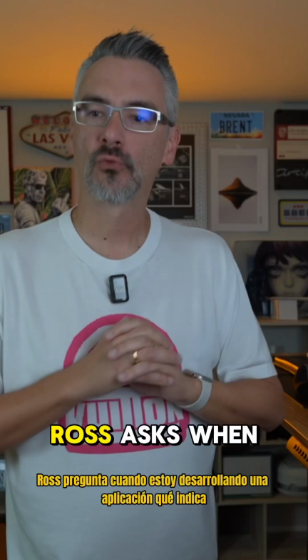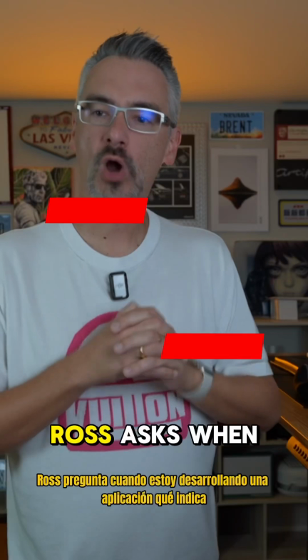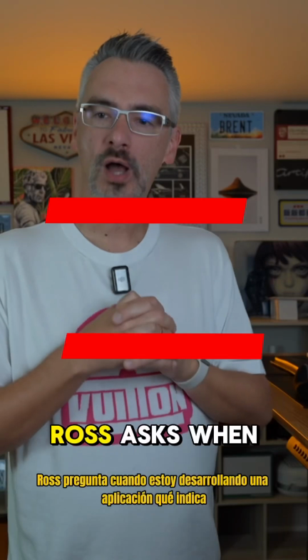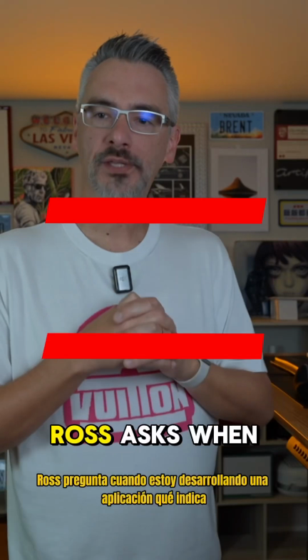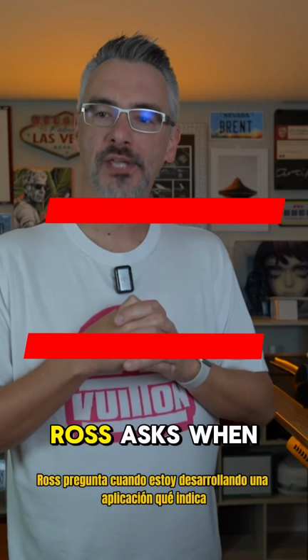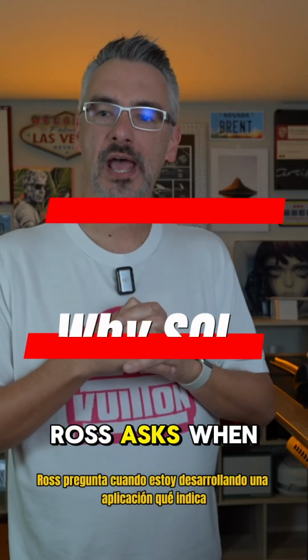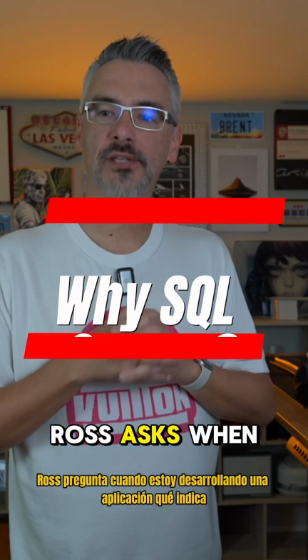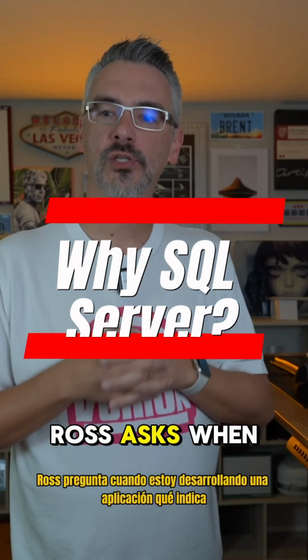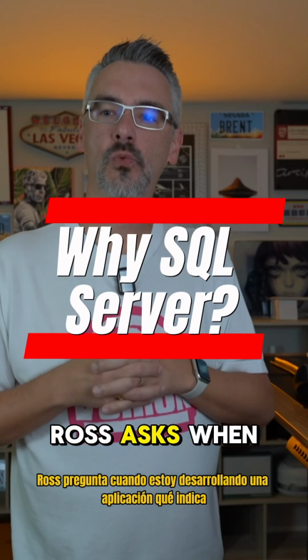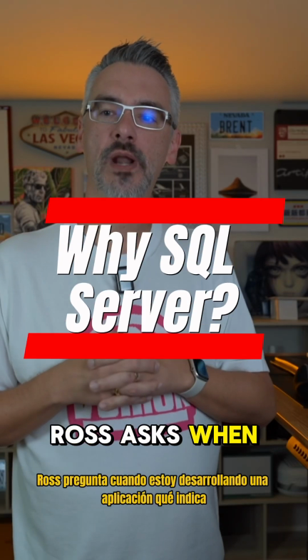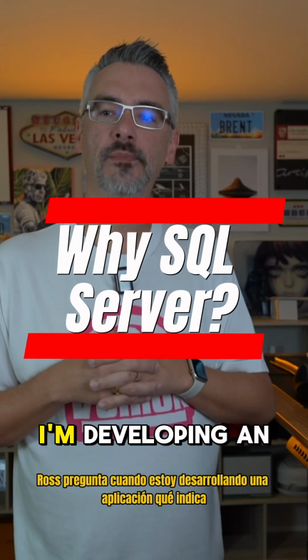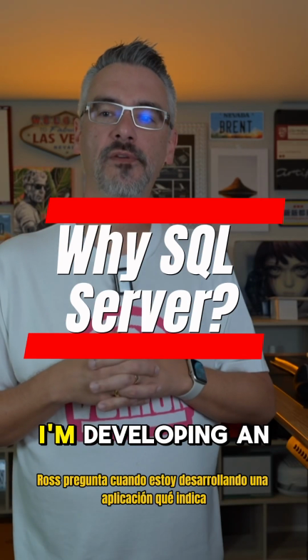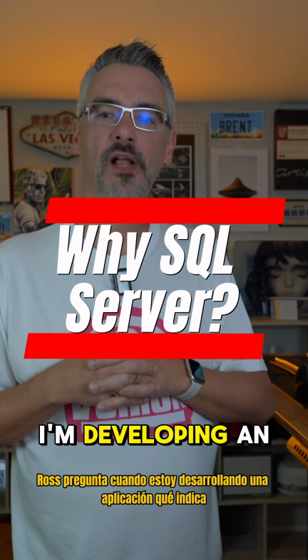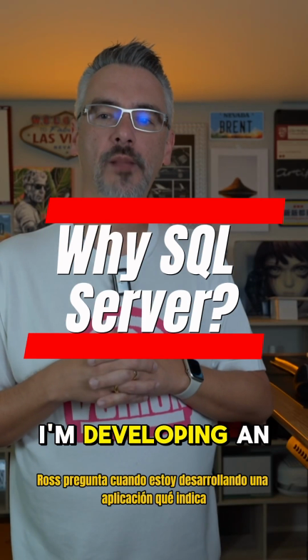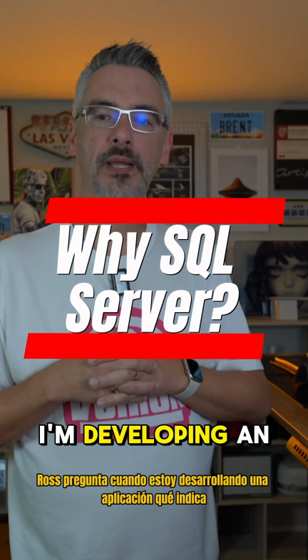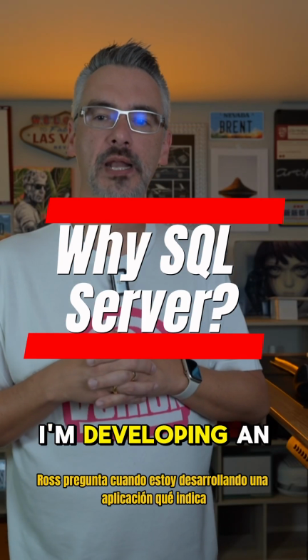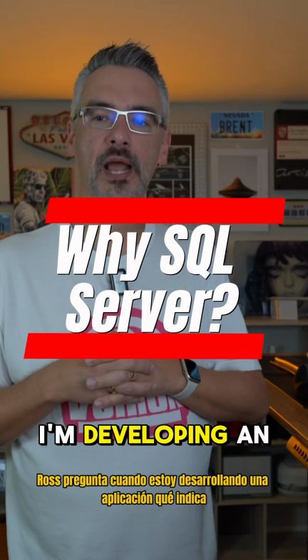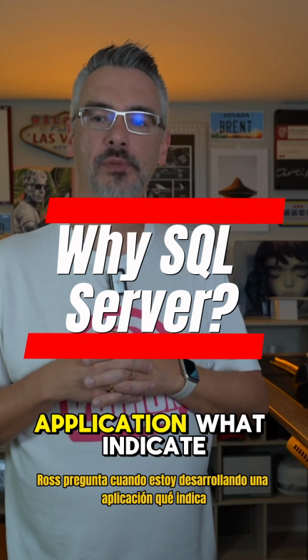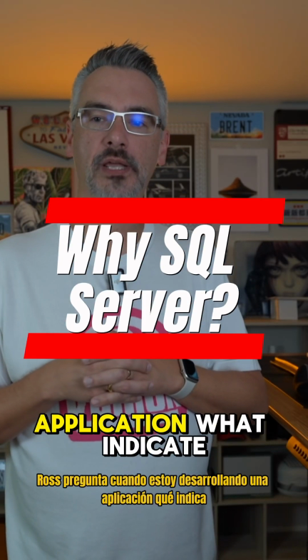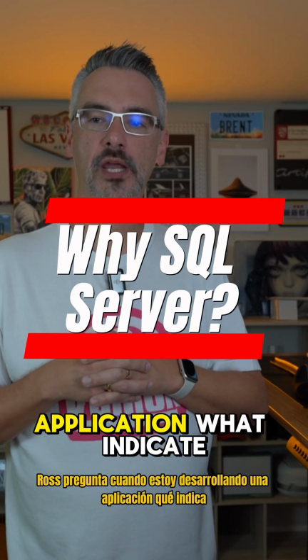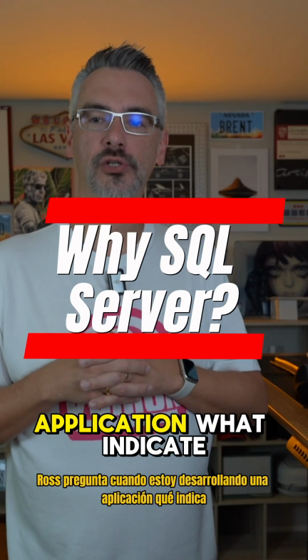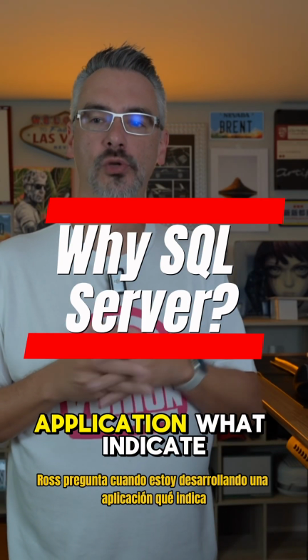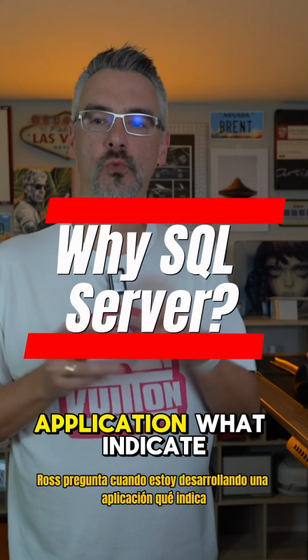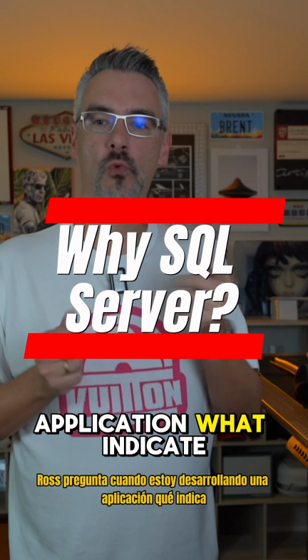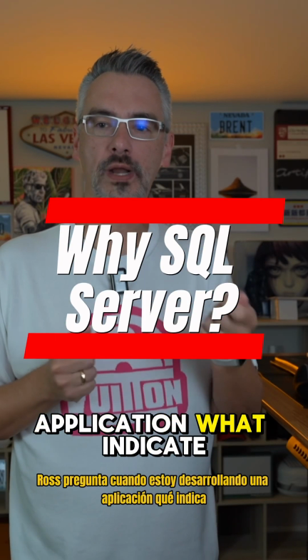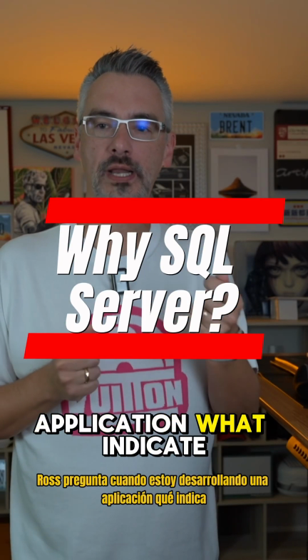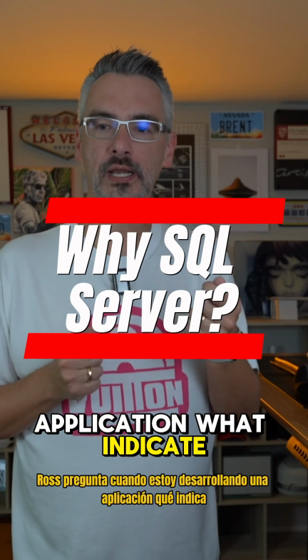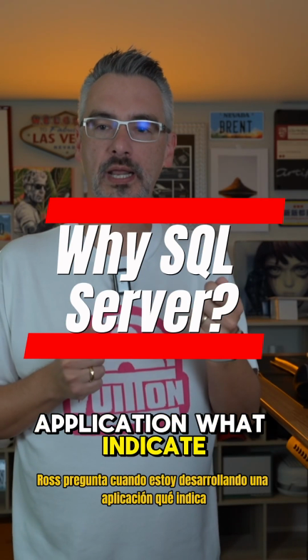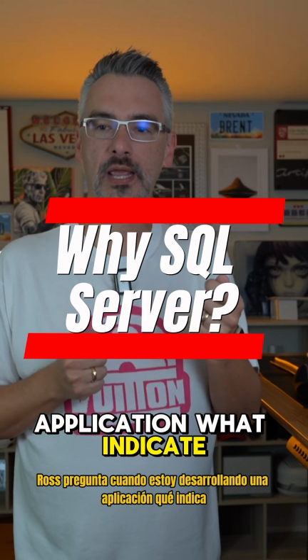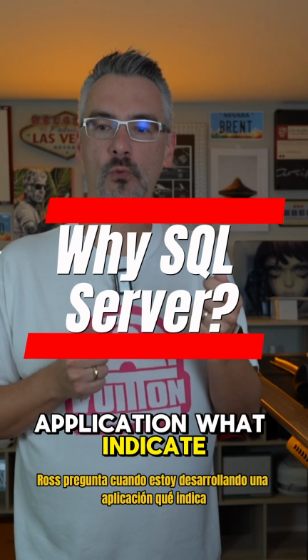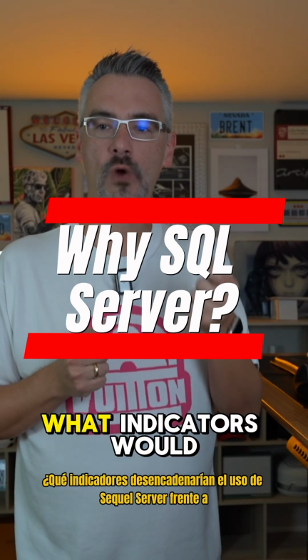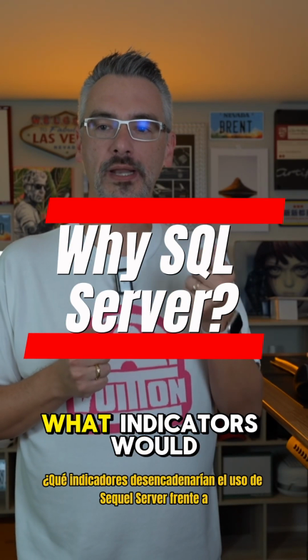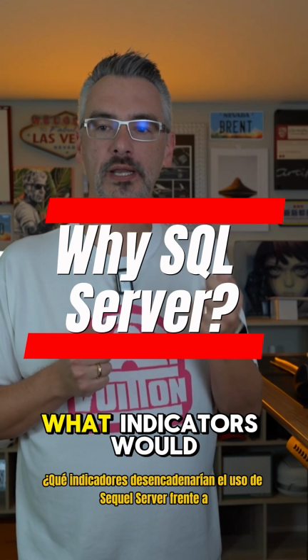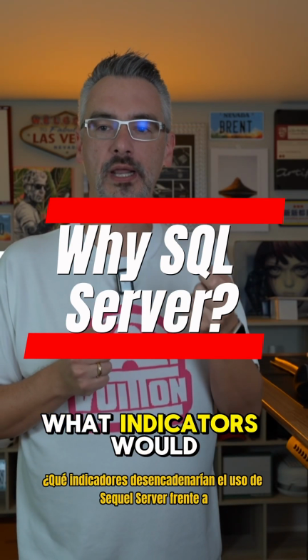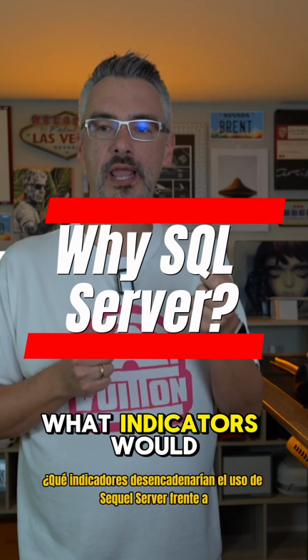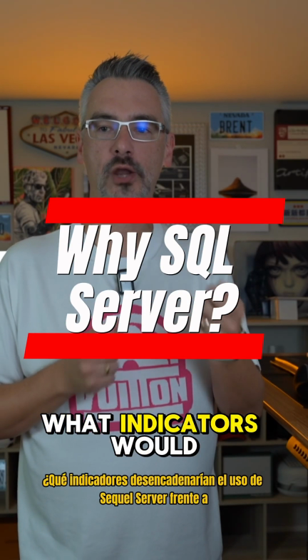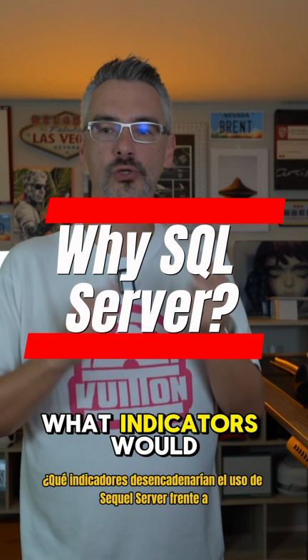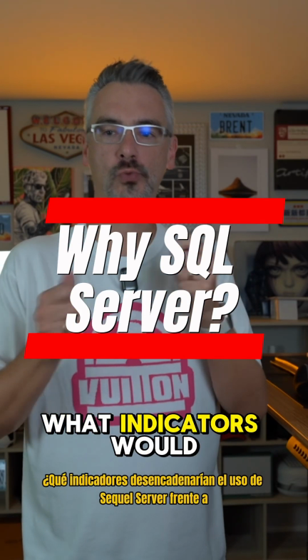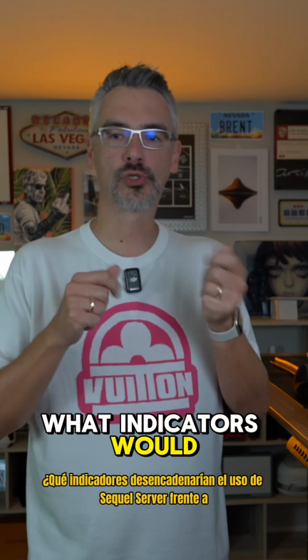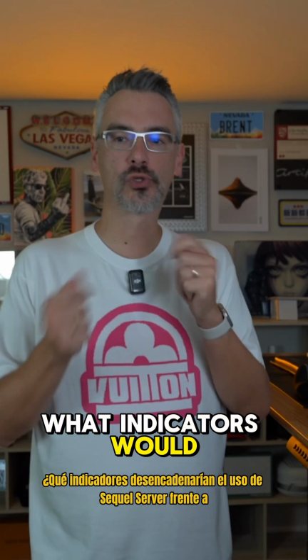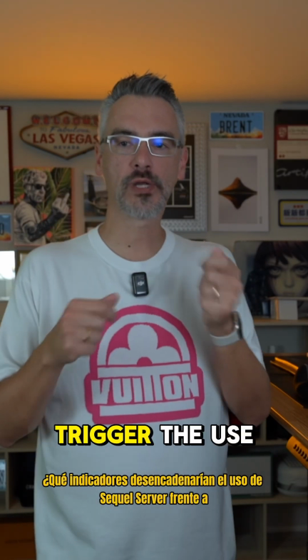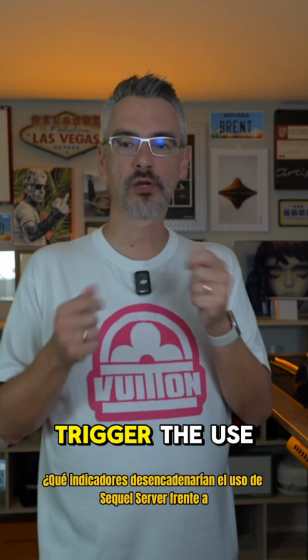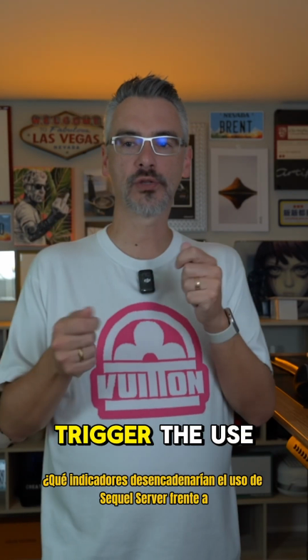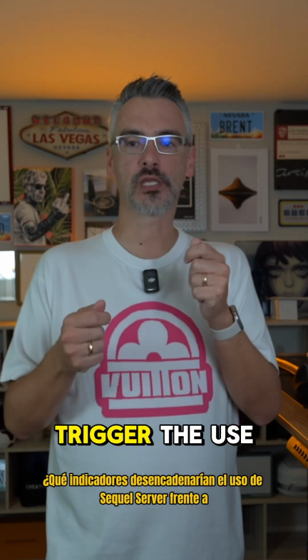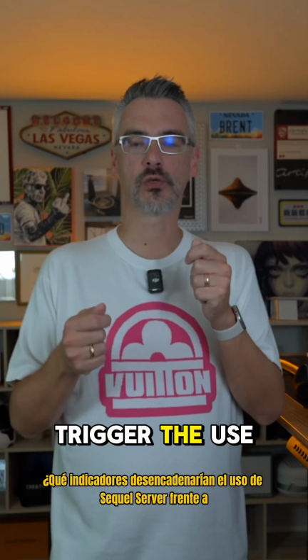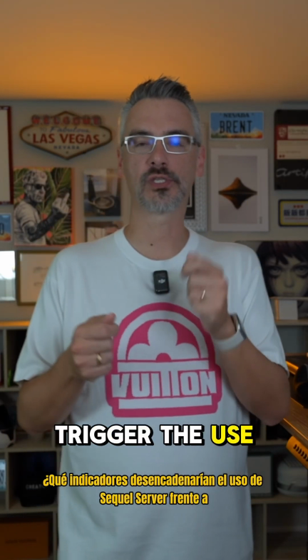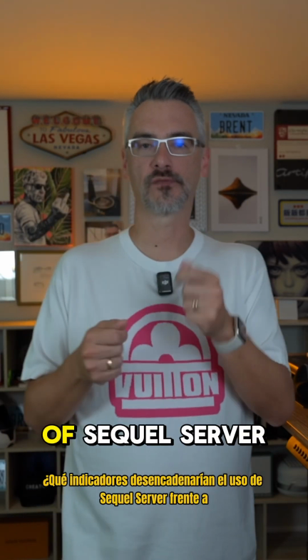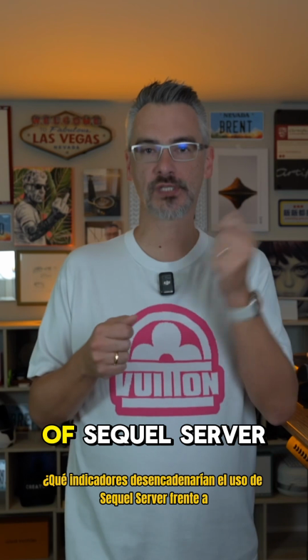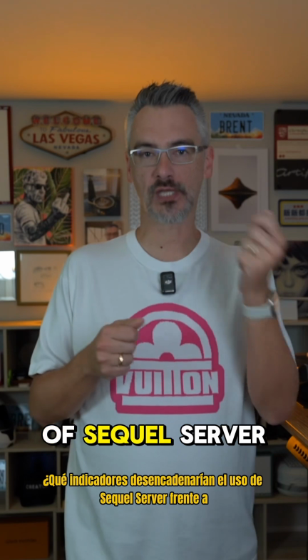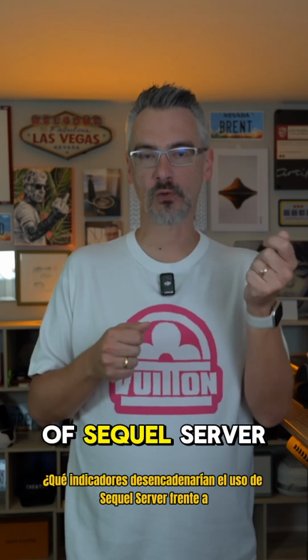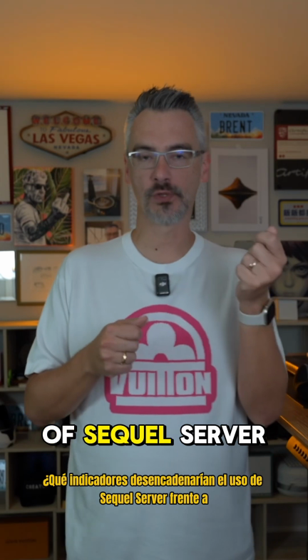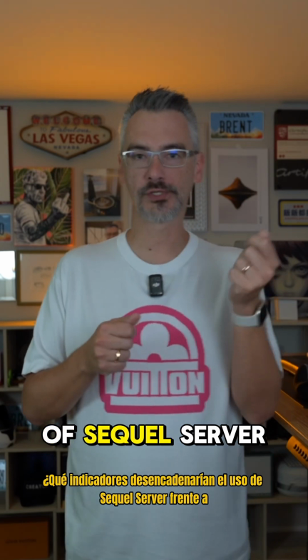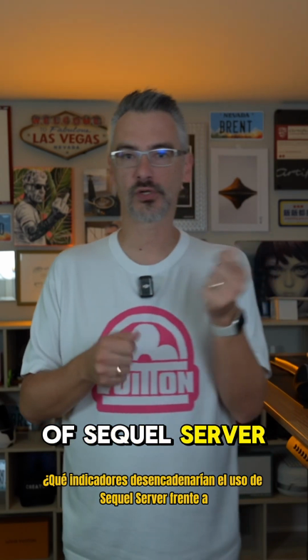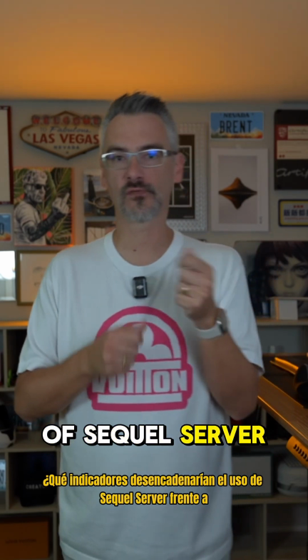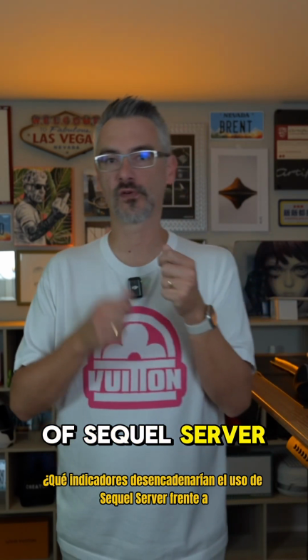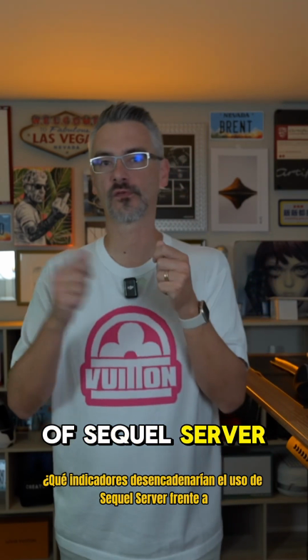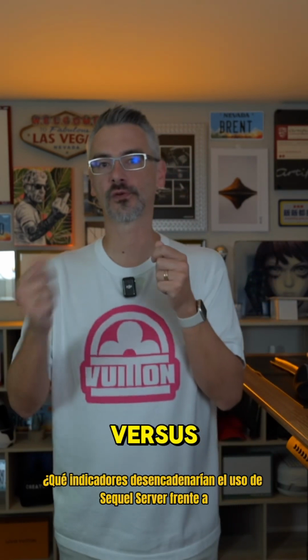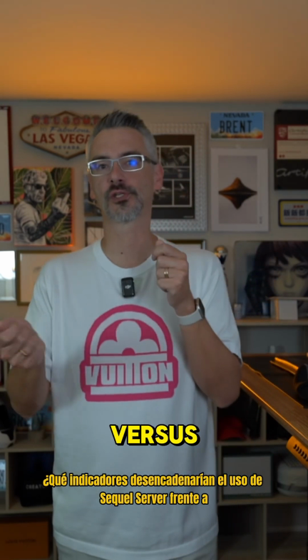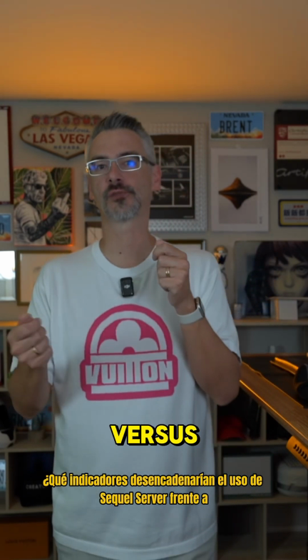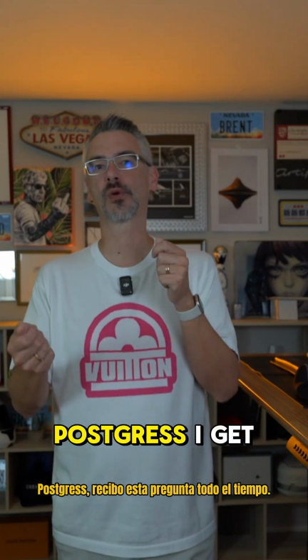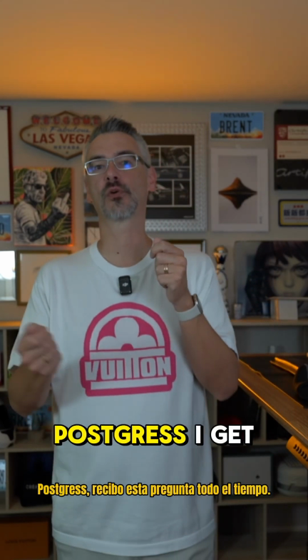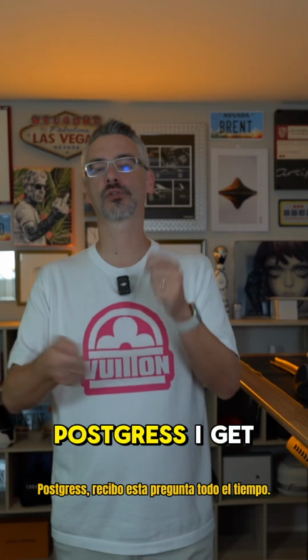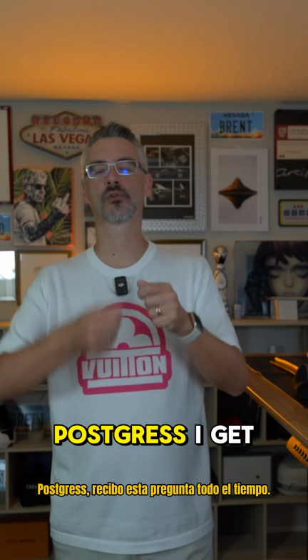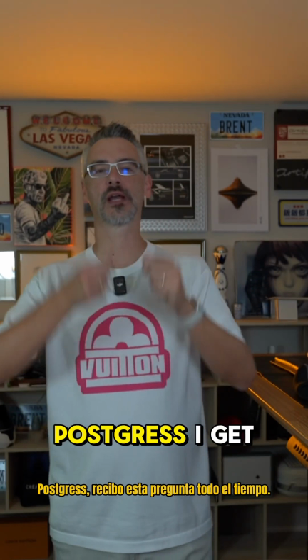Ross asks: when I'm developing an application, what indicators would trigger the use of SQL Server versus Postgres?